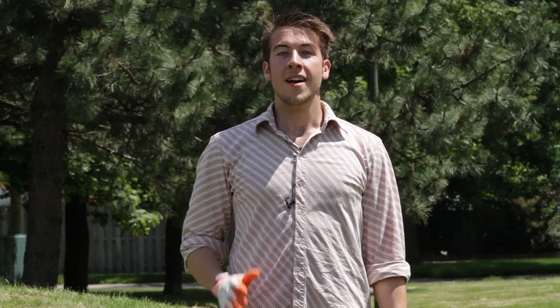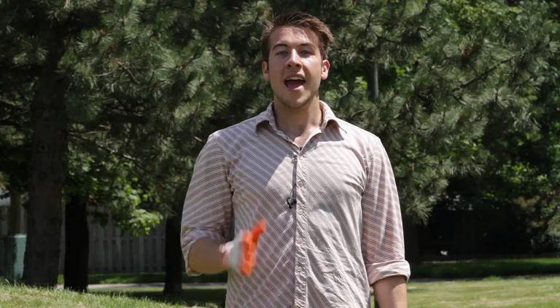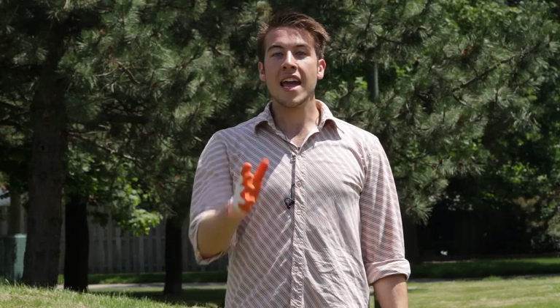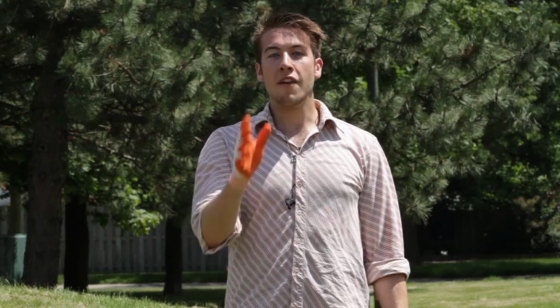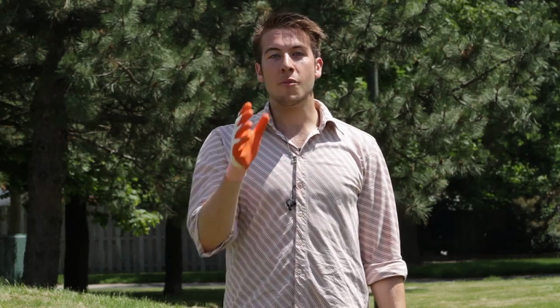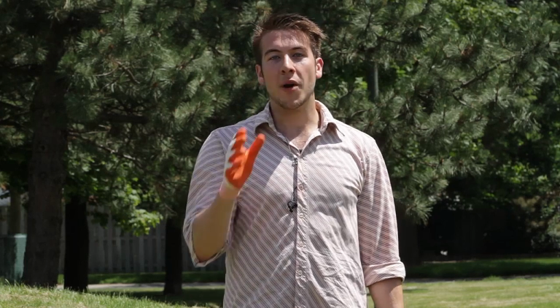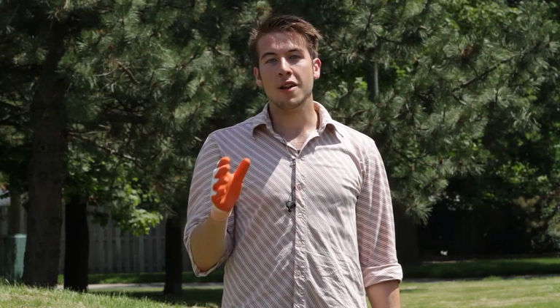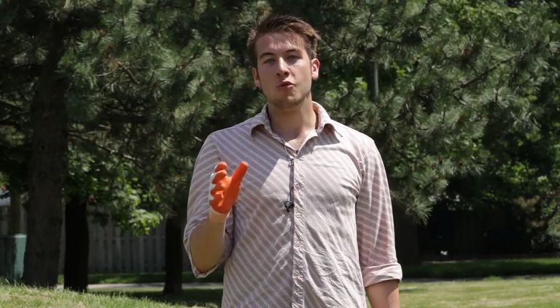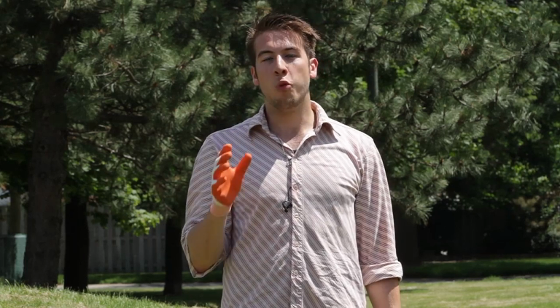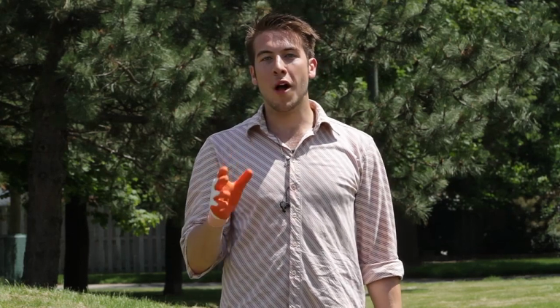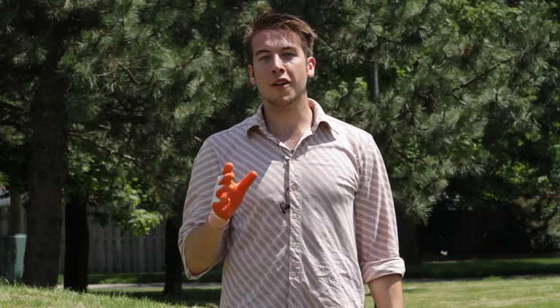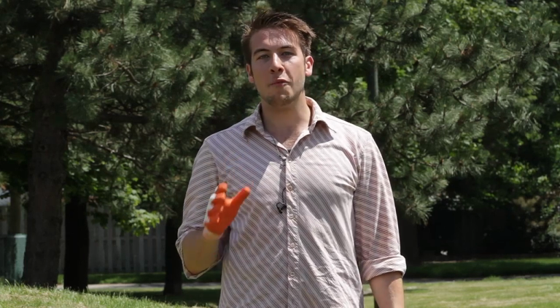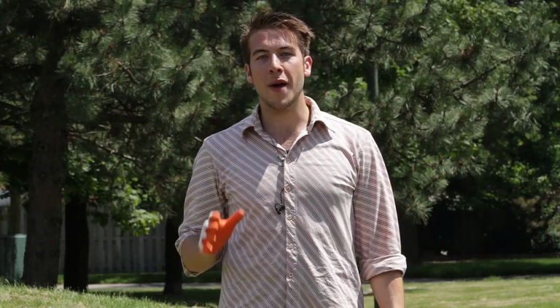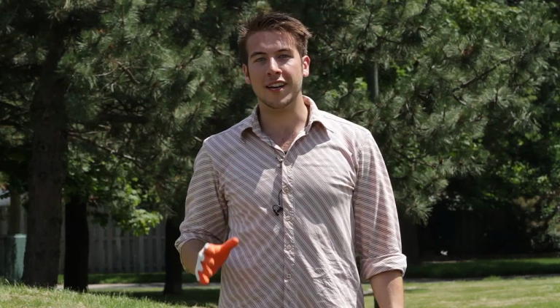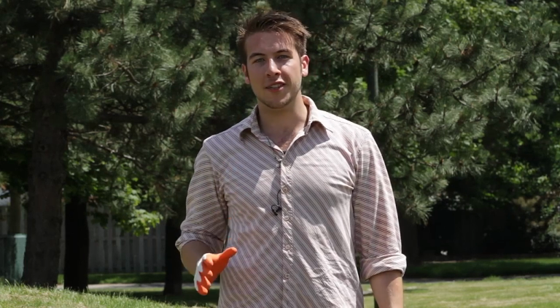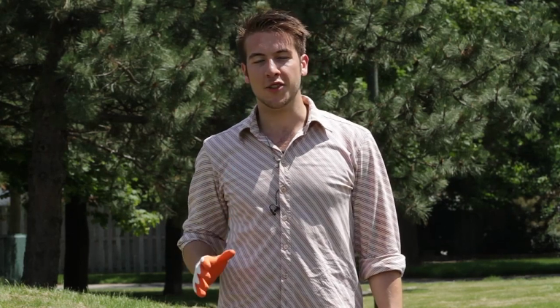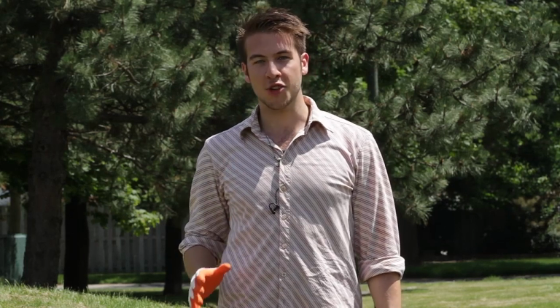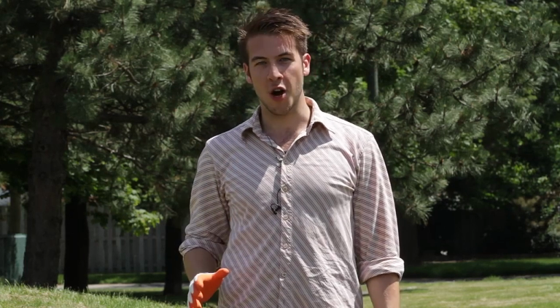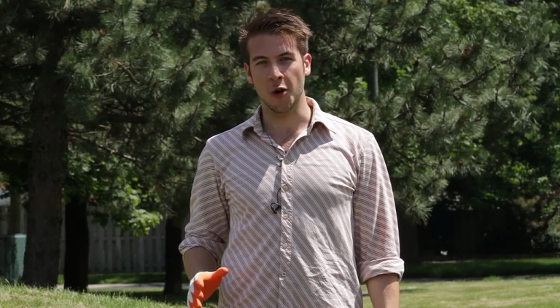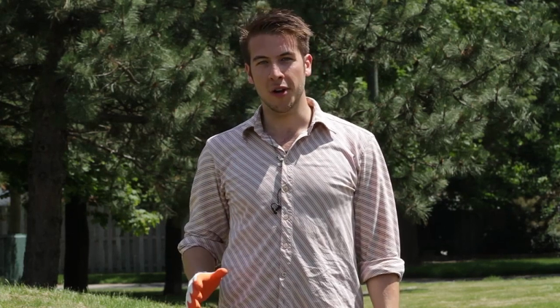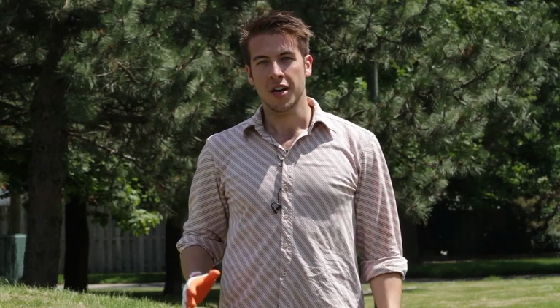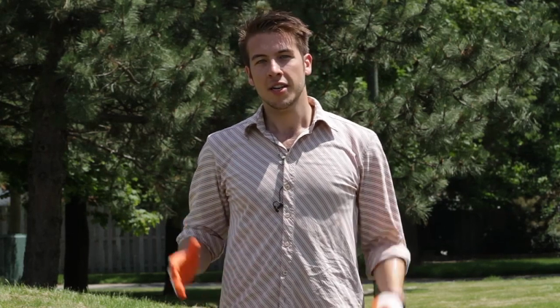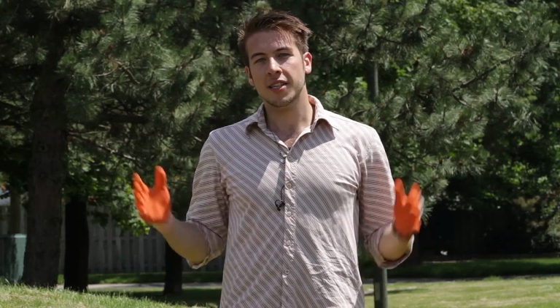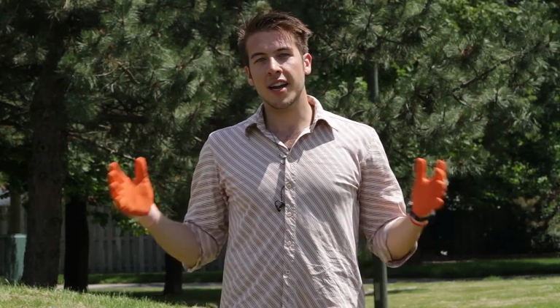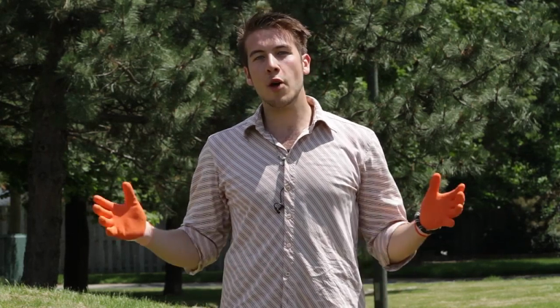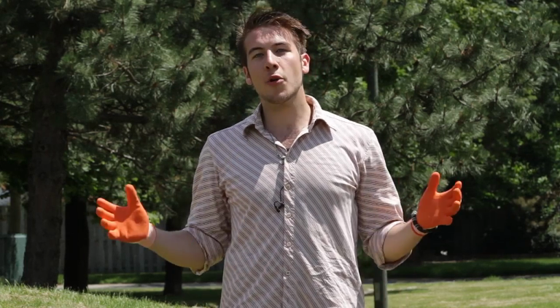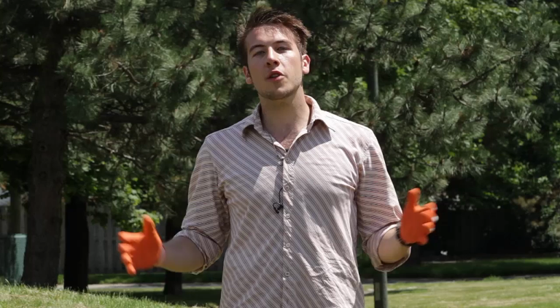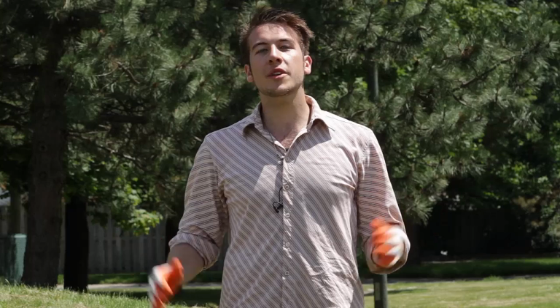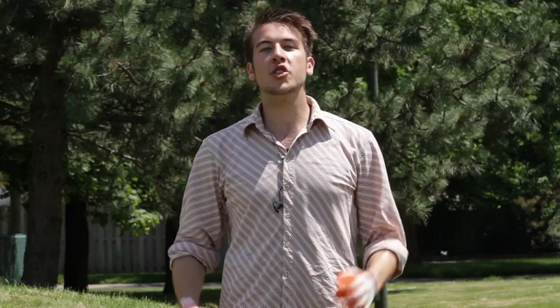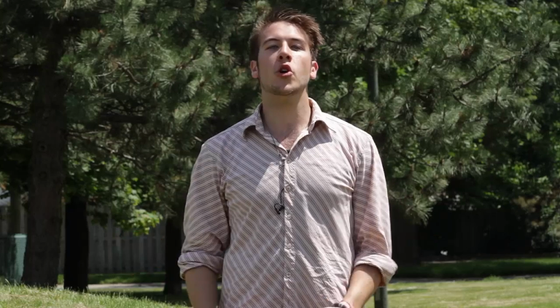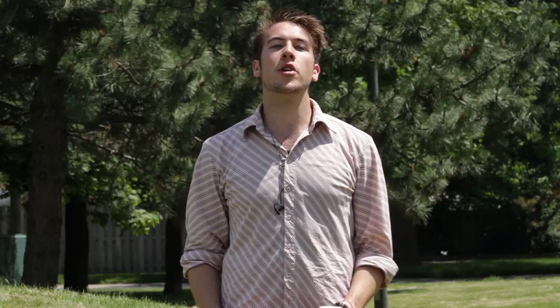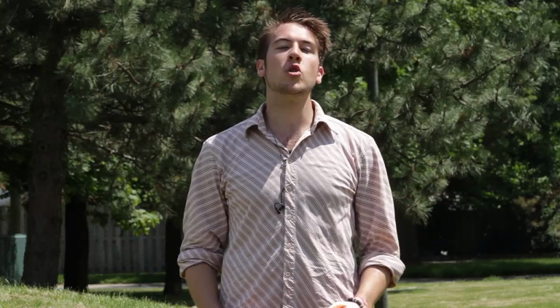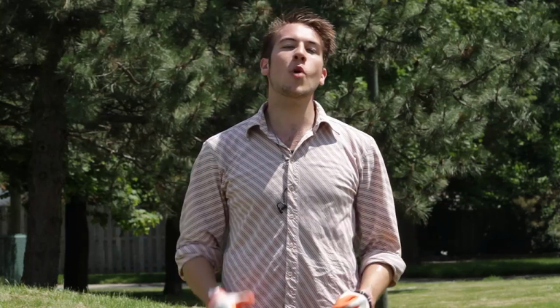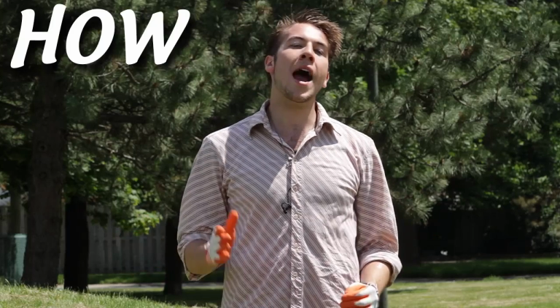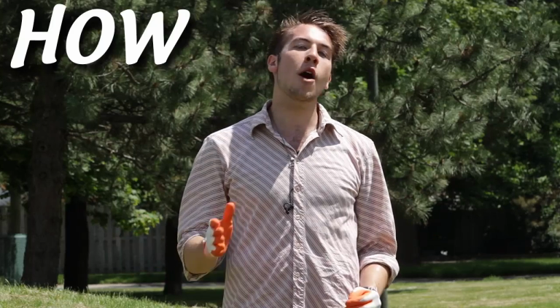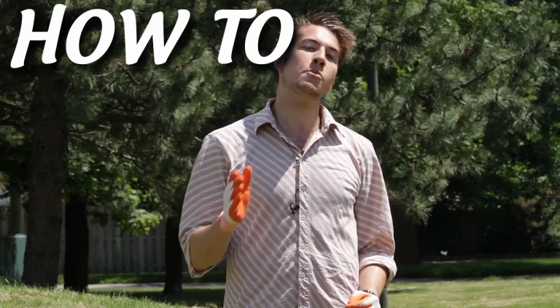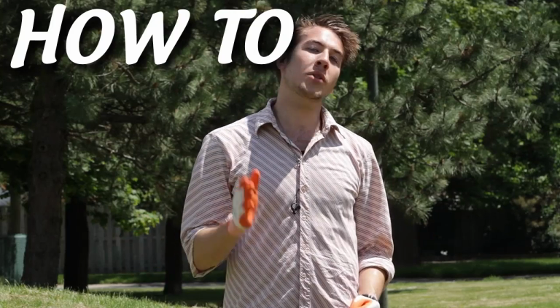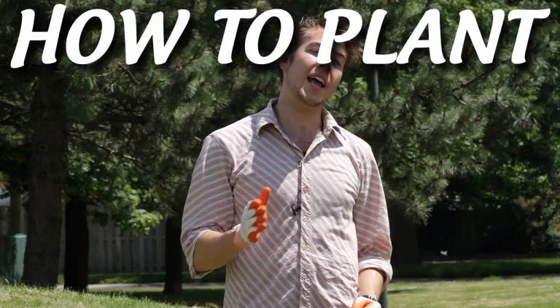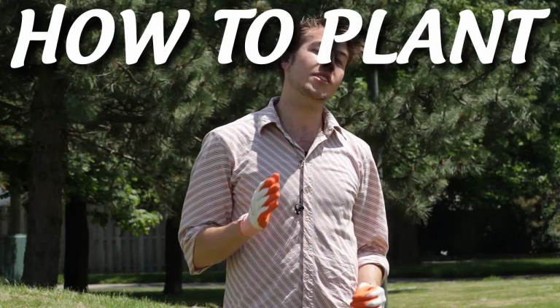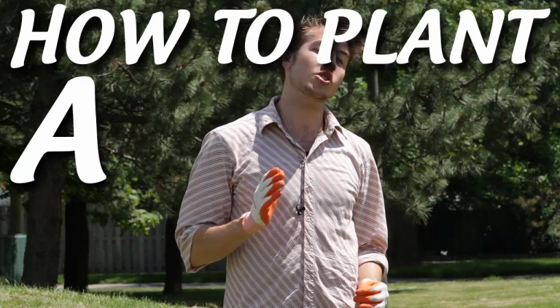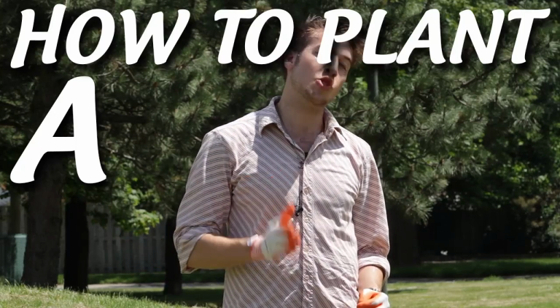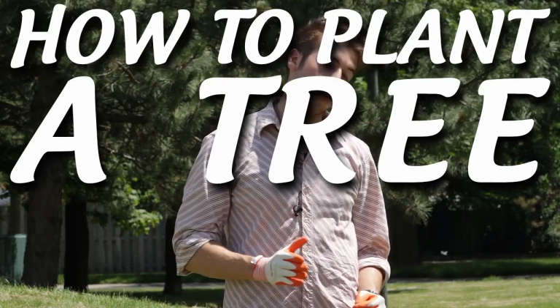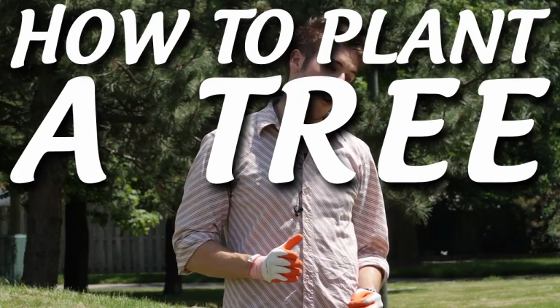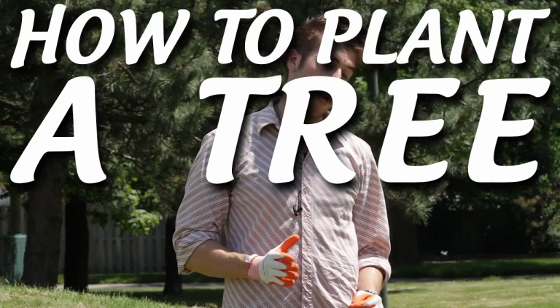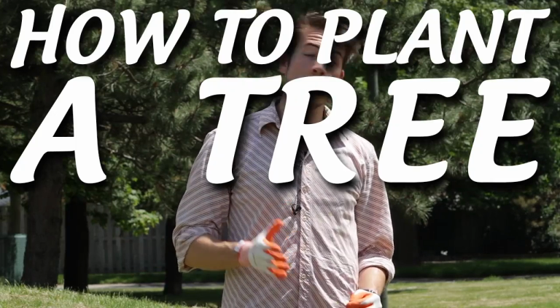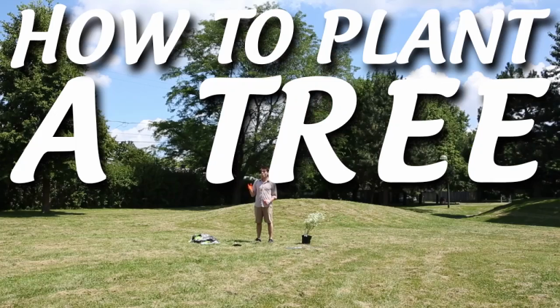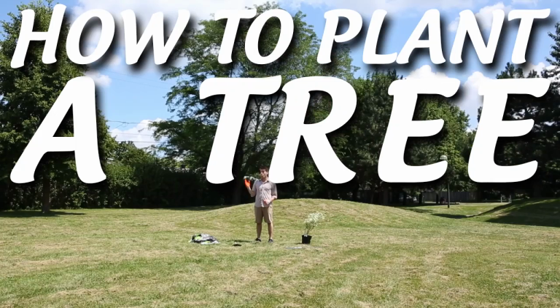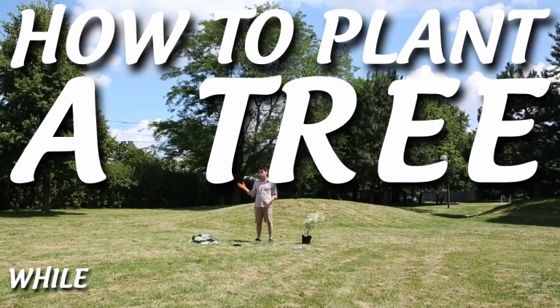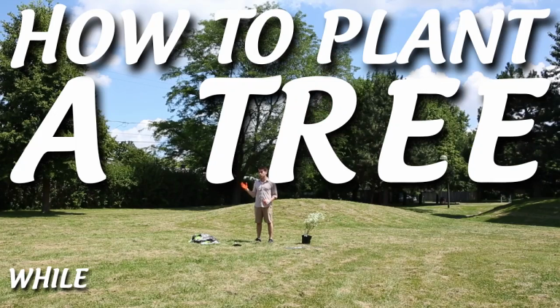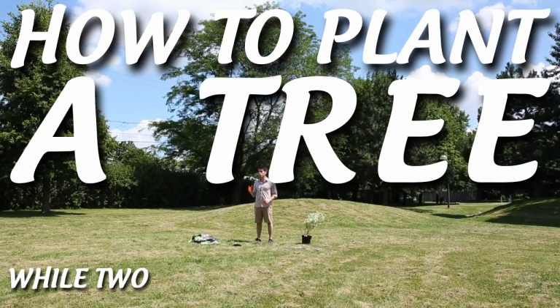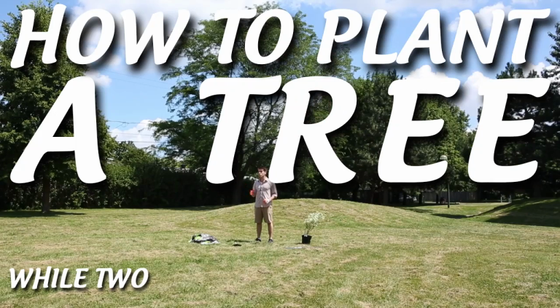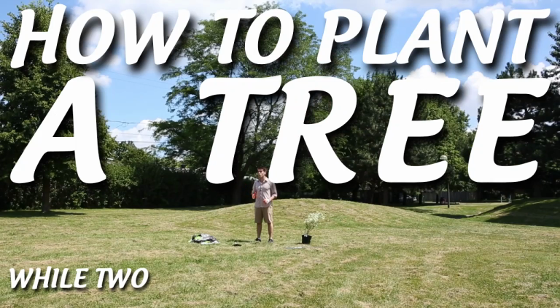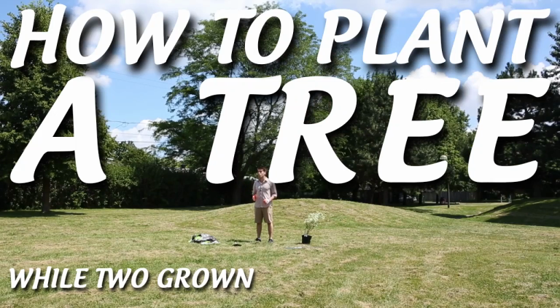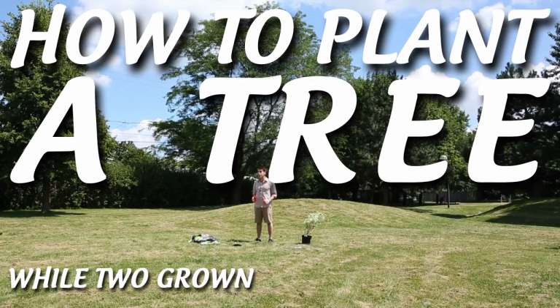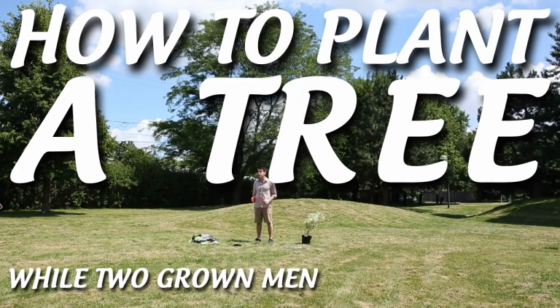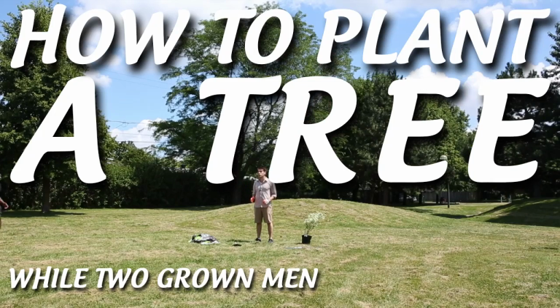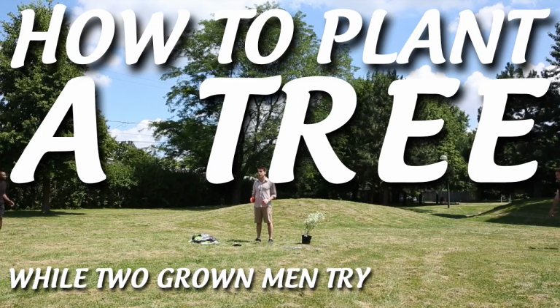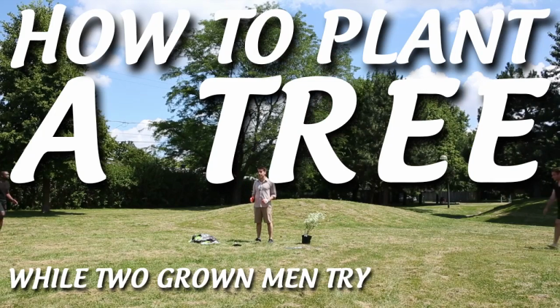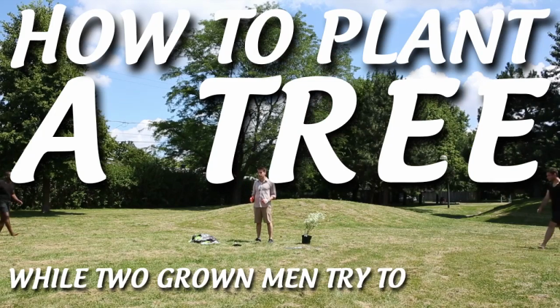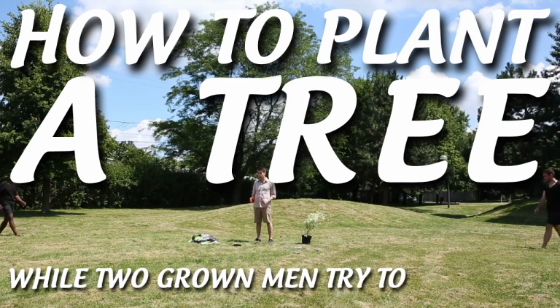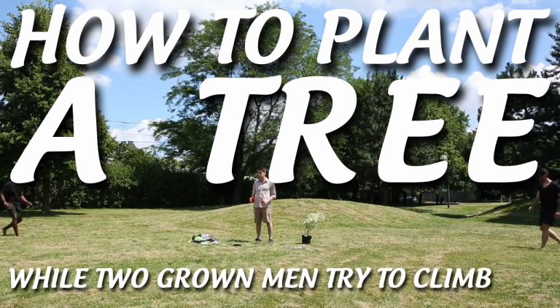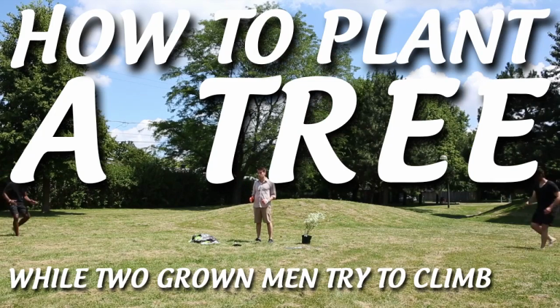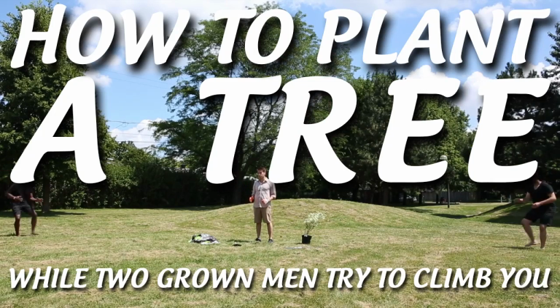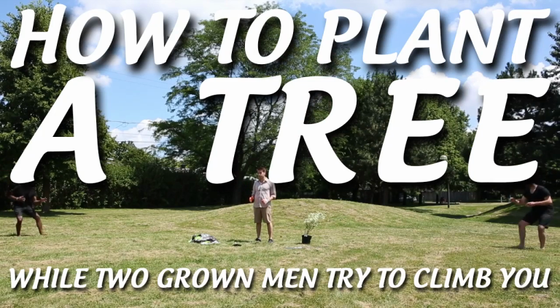Hey everybody, welcome back to the show. Today we're going to be showing you how to plant a tree while two grown men try to climb you.